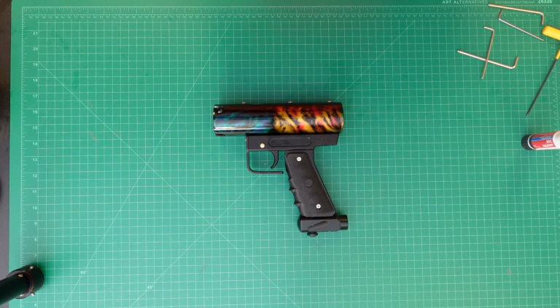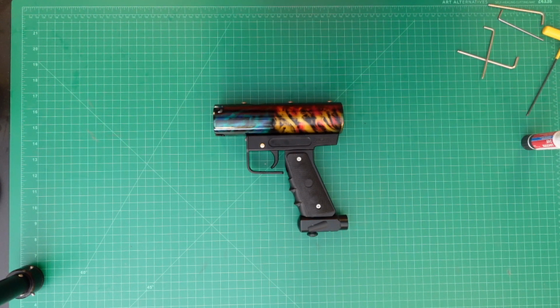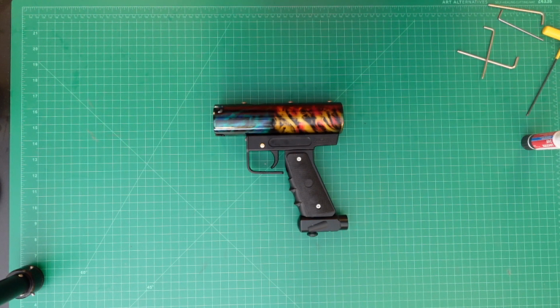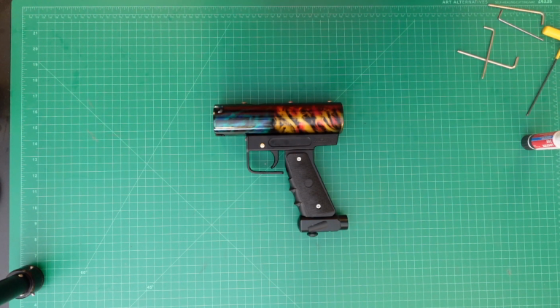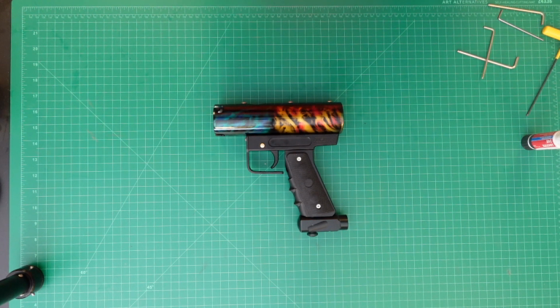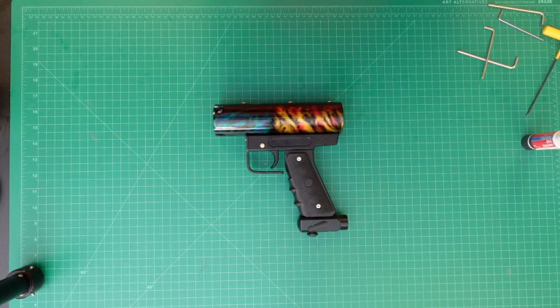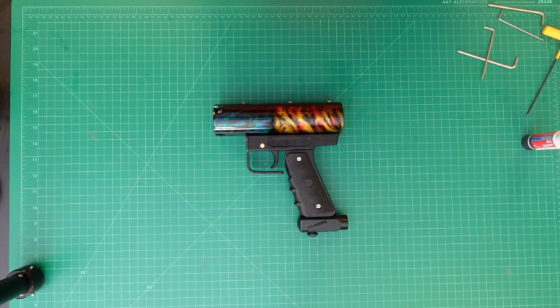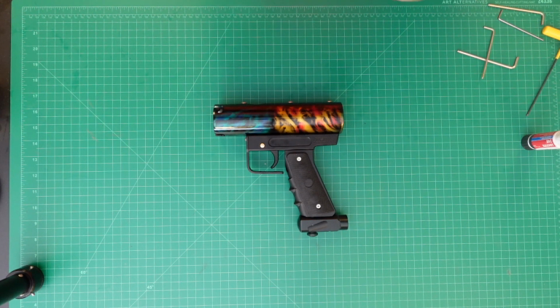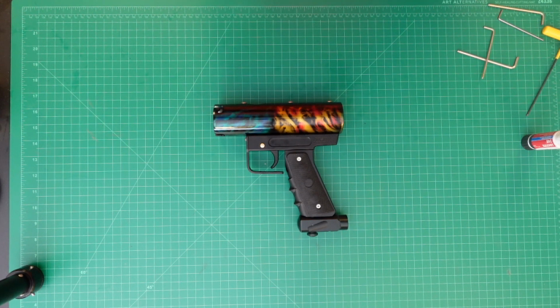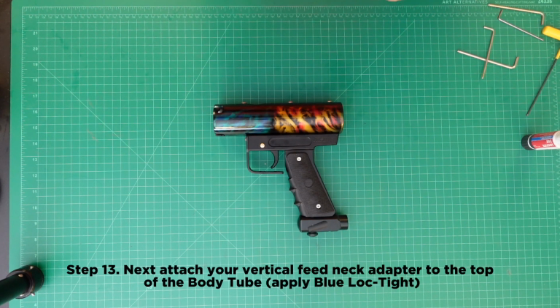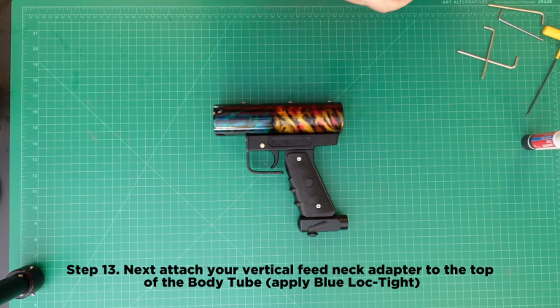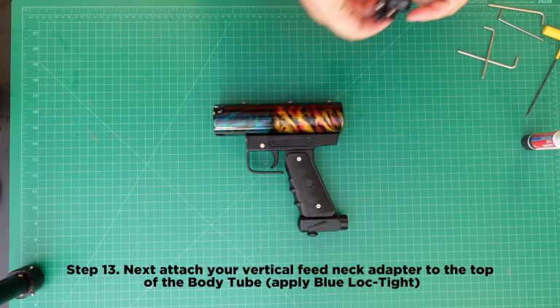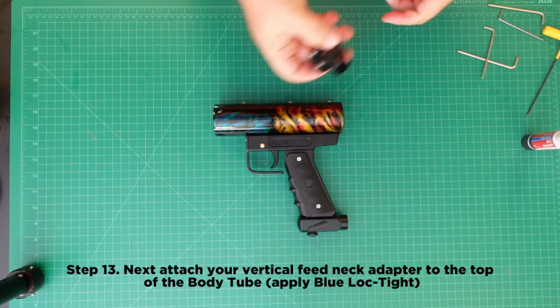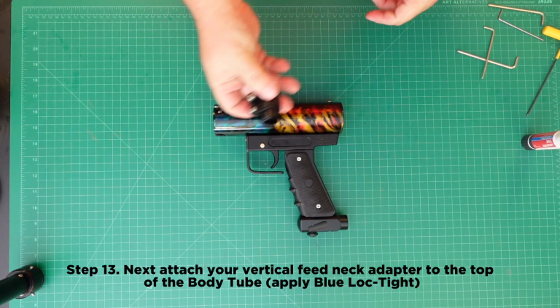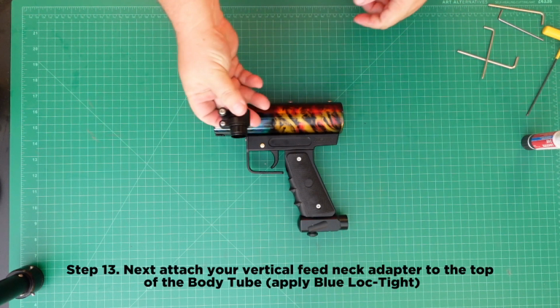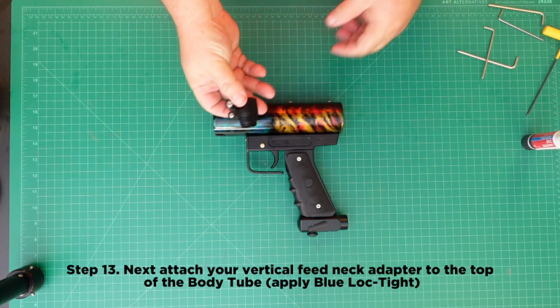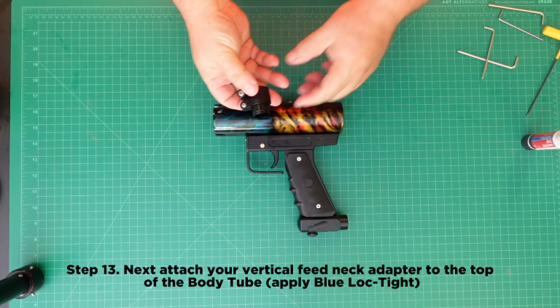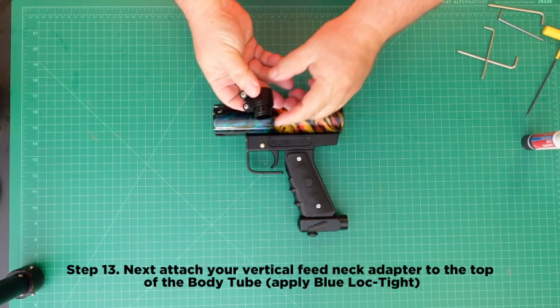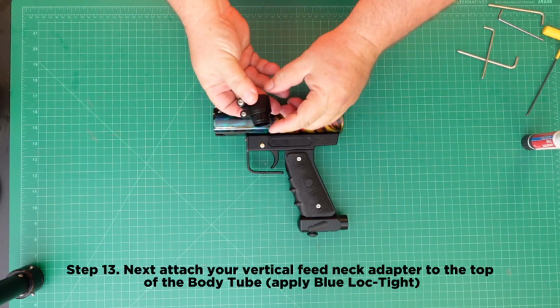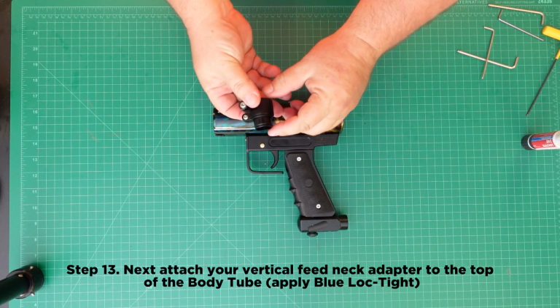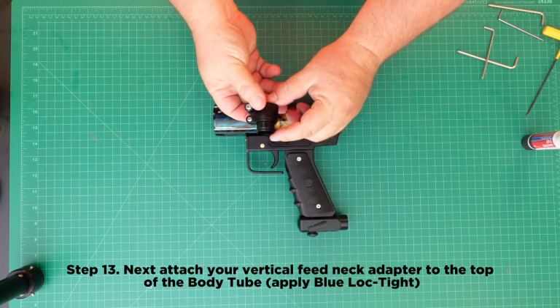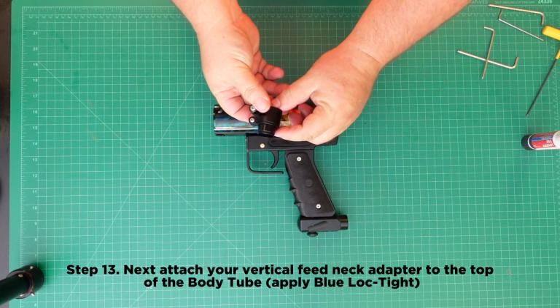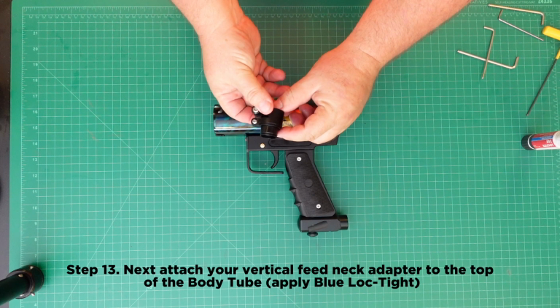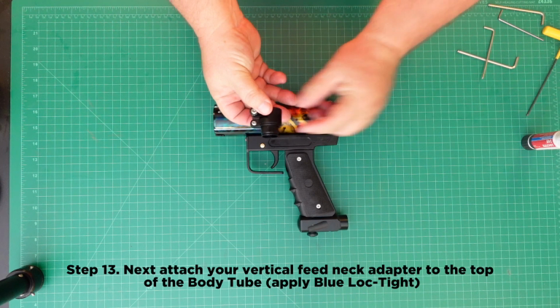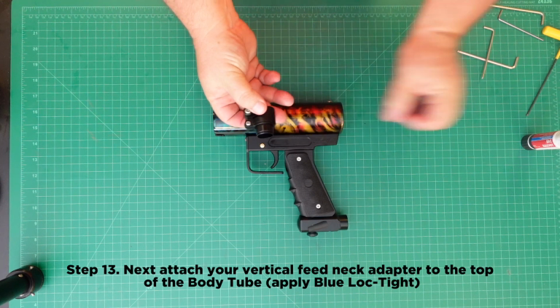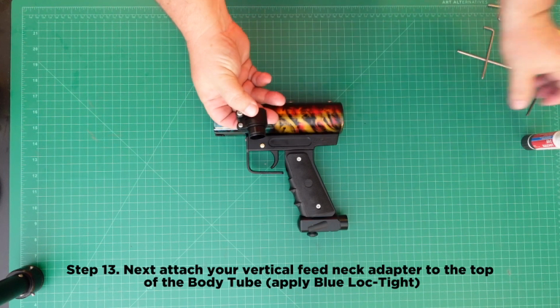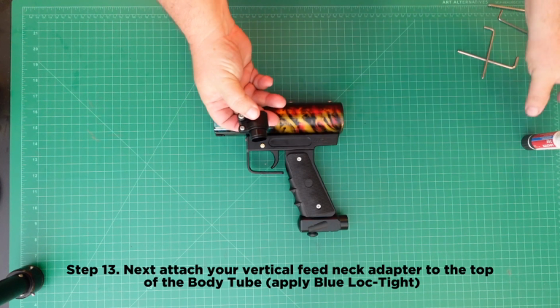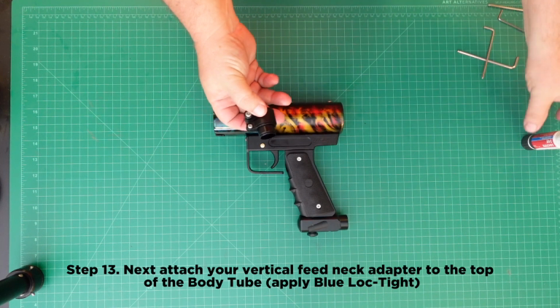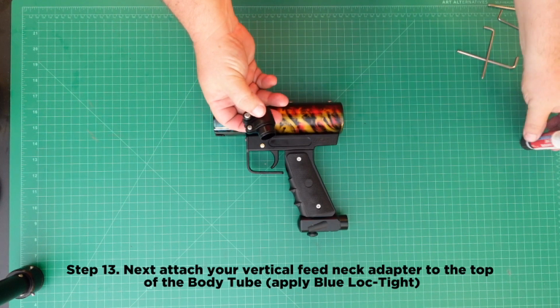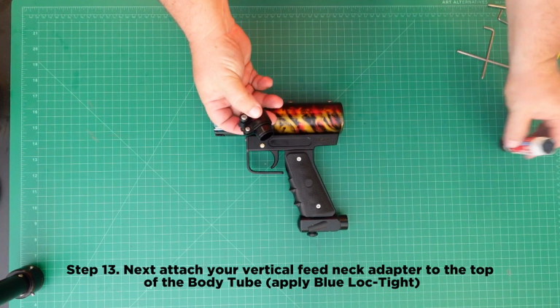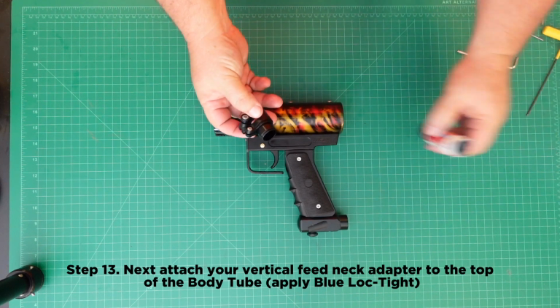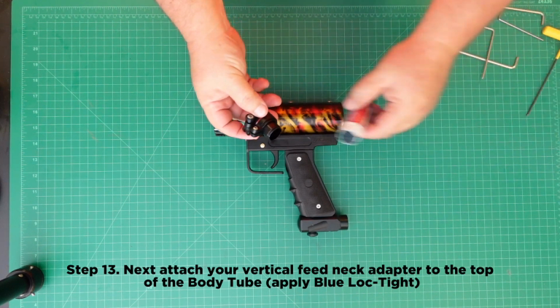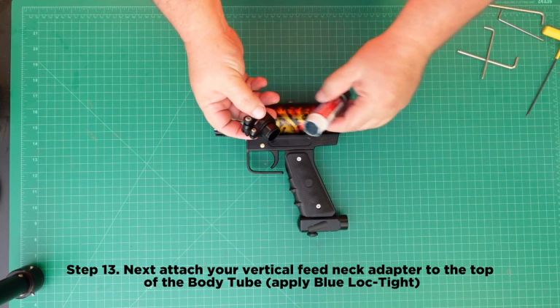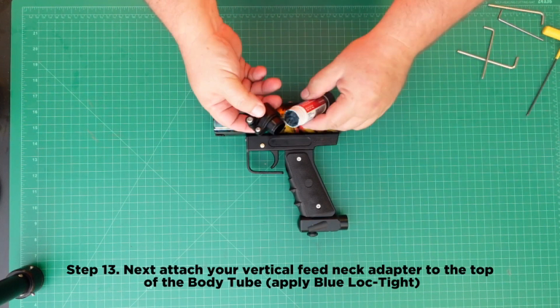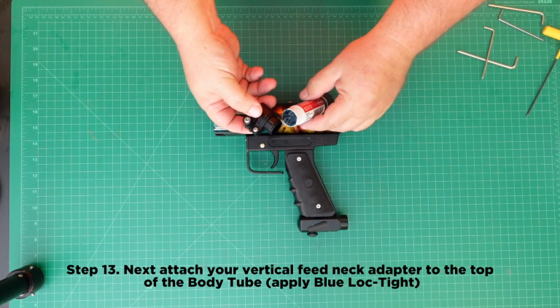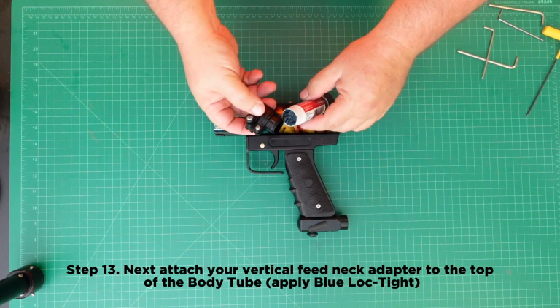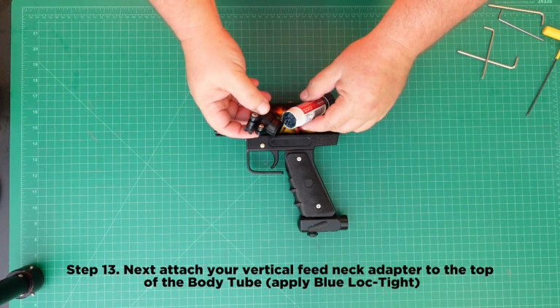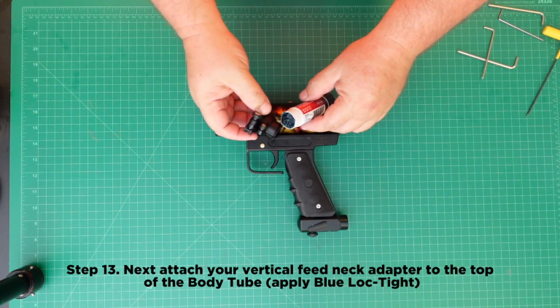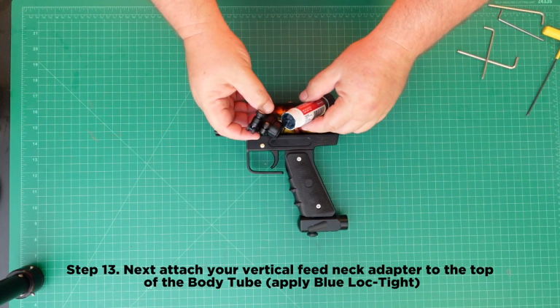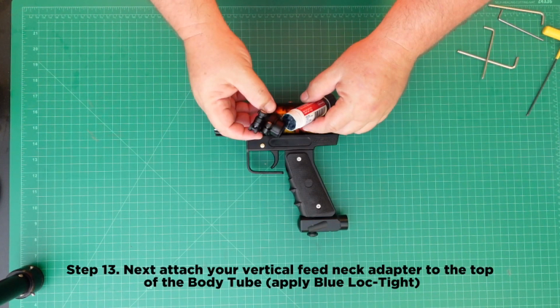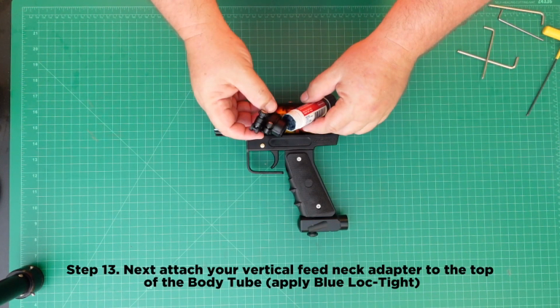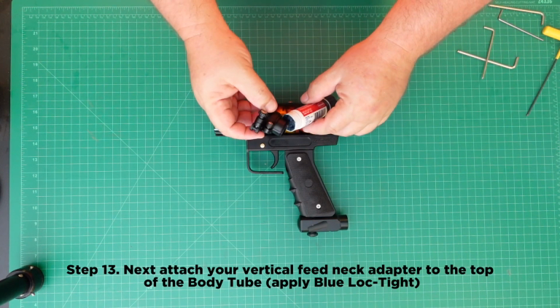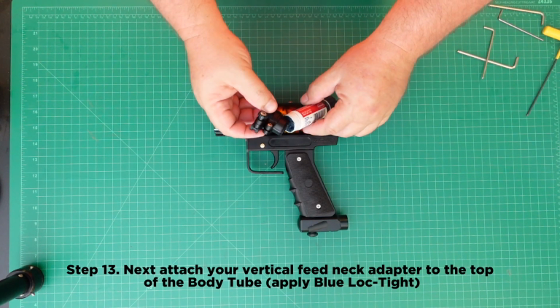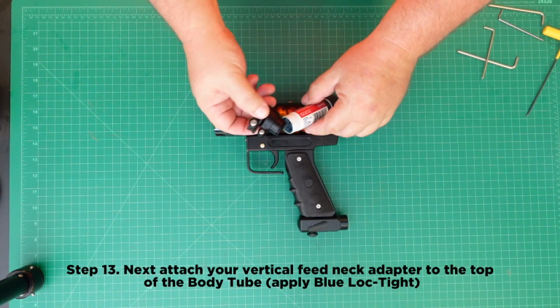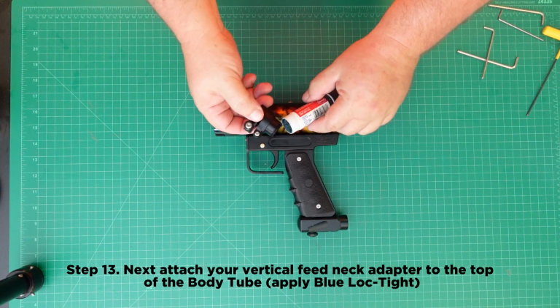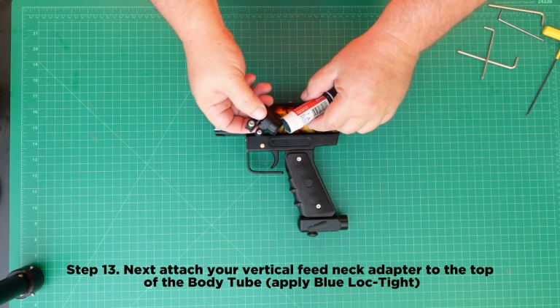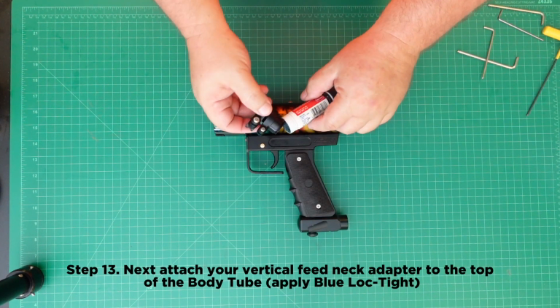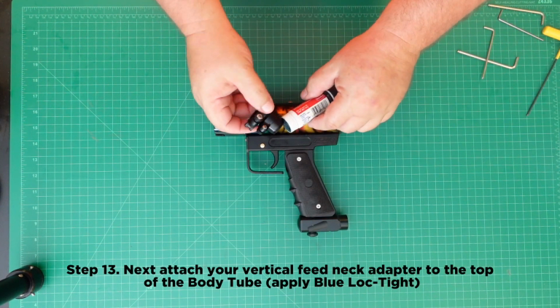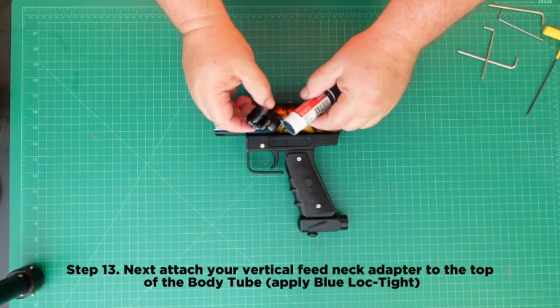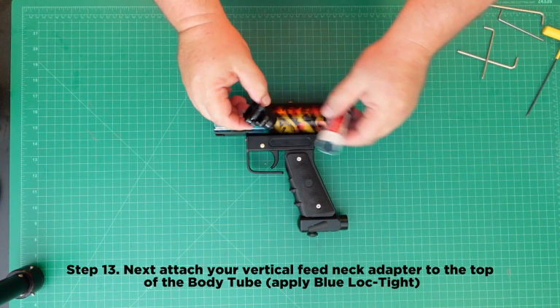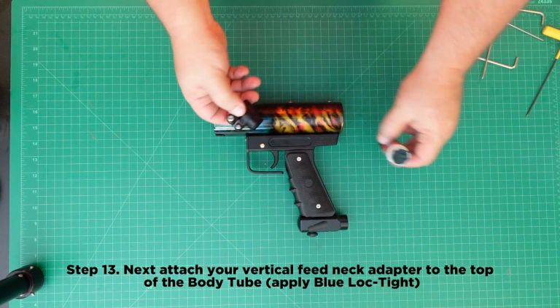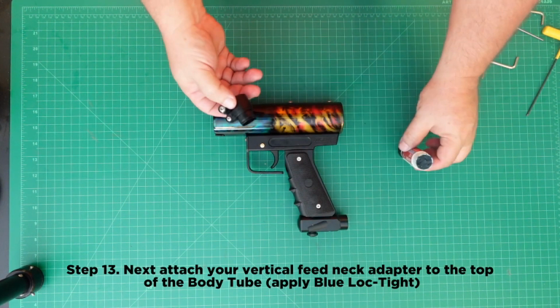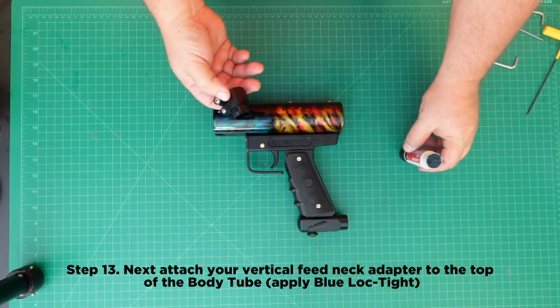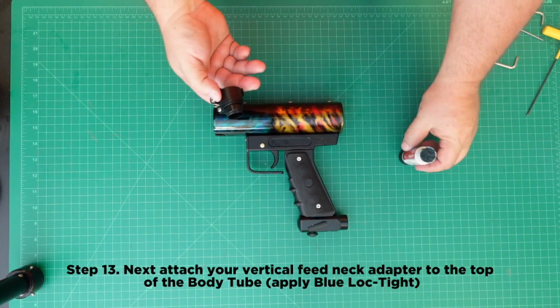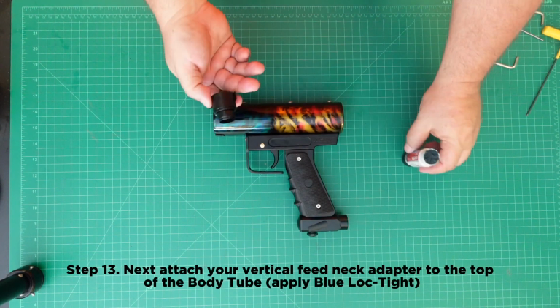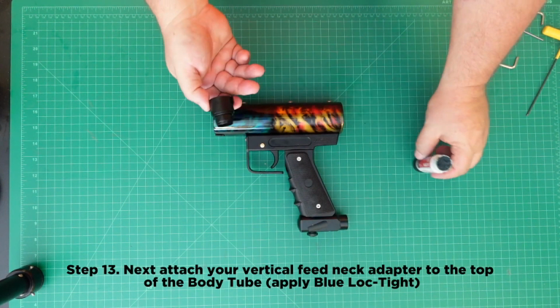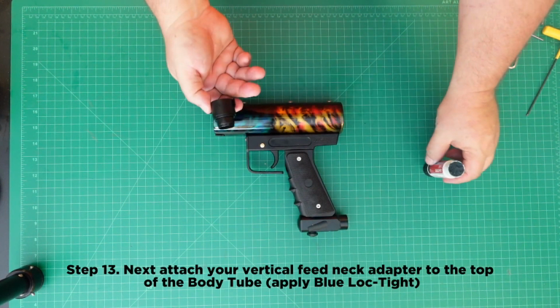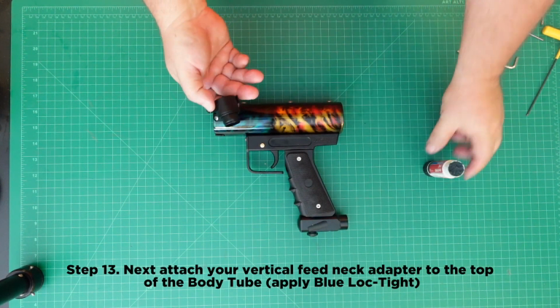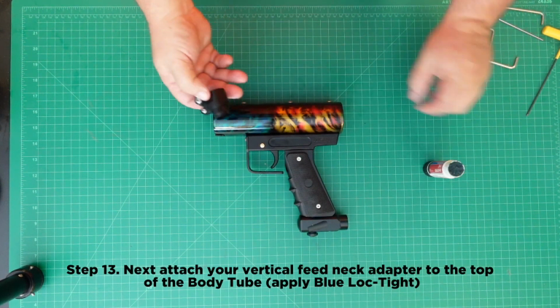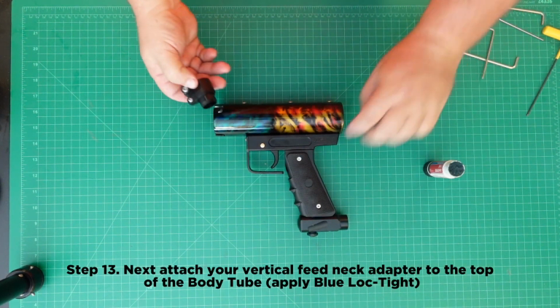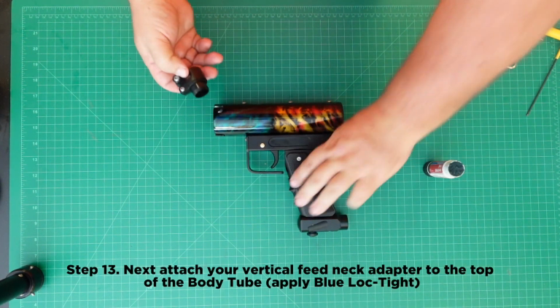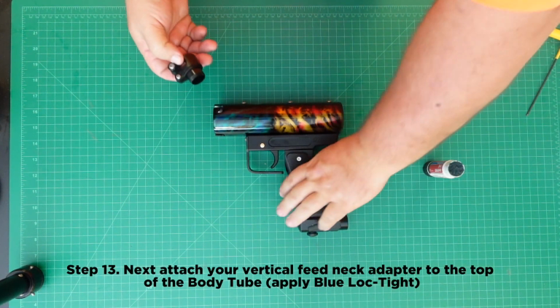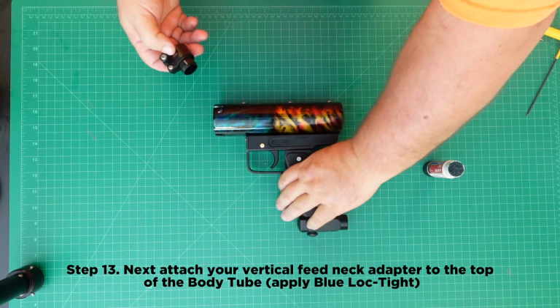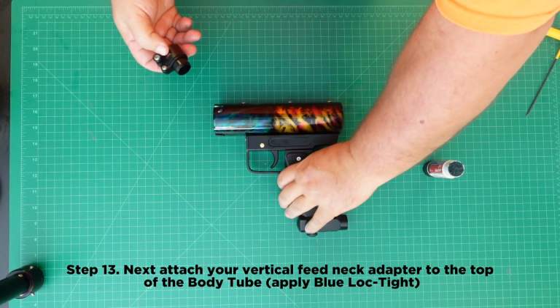Step 13: Attach the vertical feed neck adapter to the top of the body tube. Make sure to apply Blue Loctite.